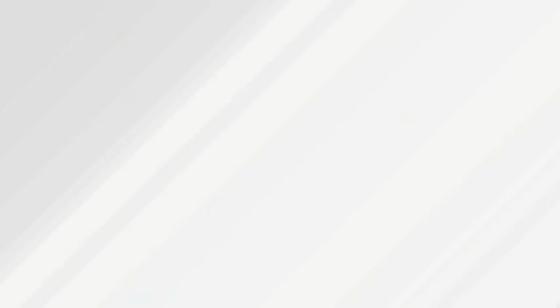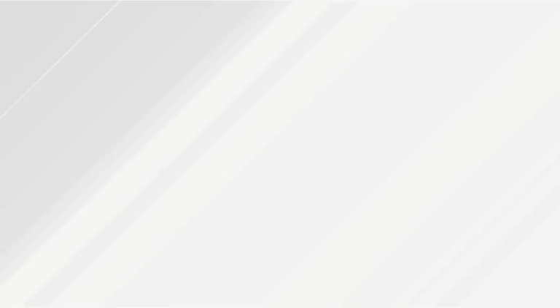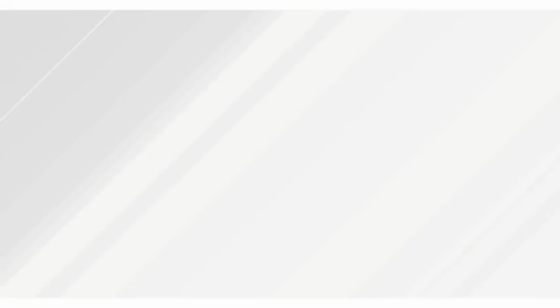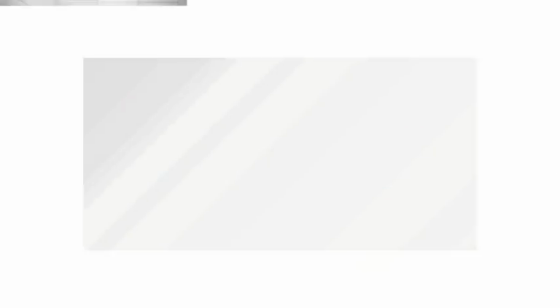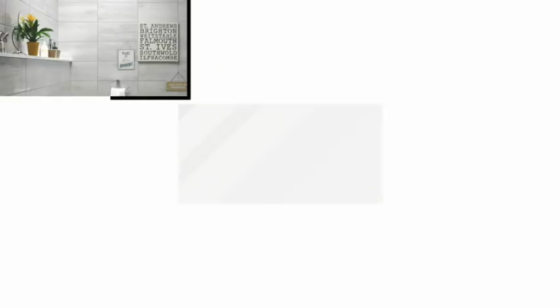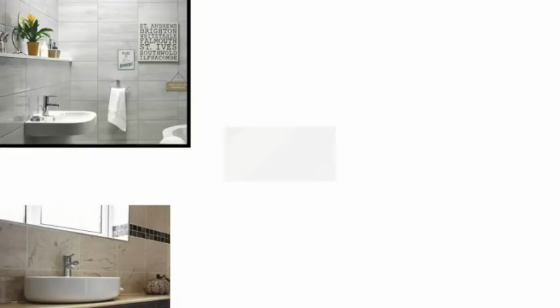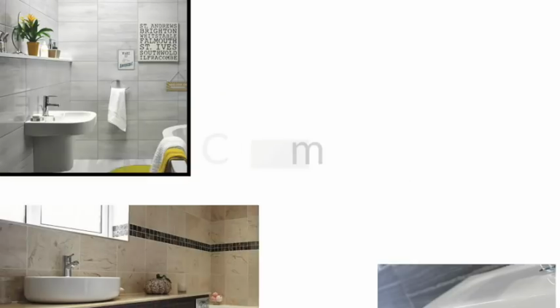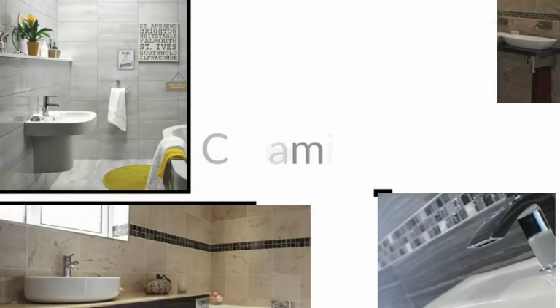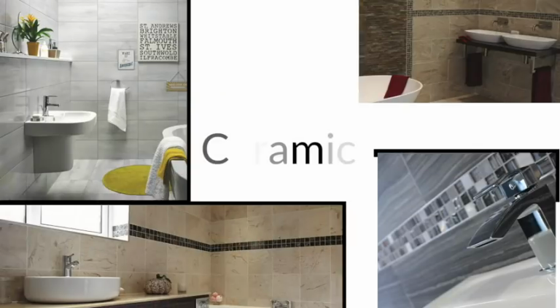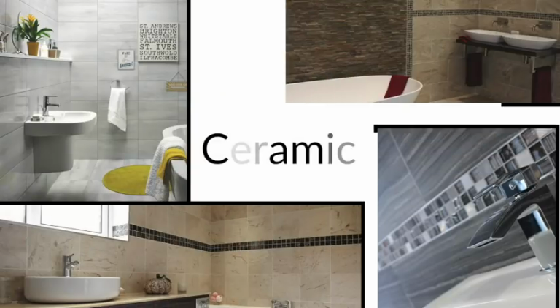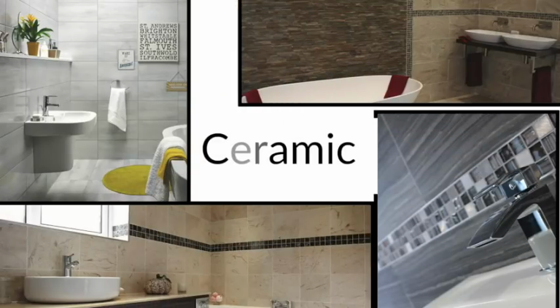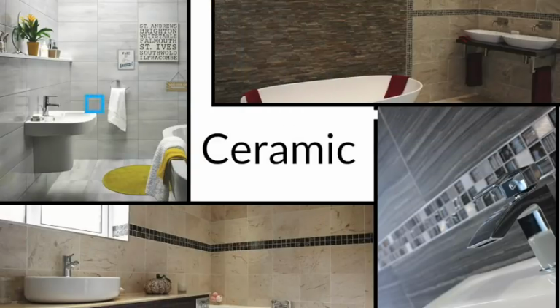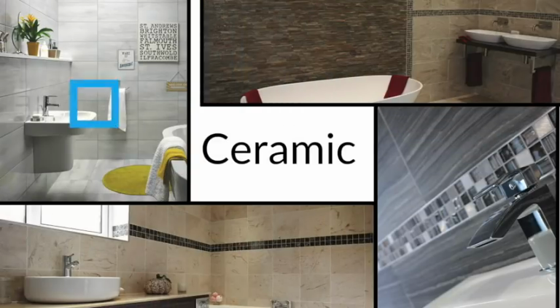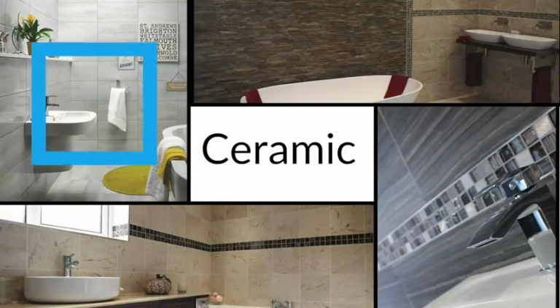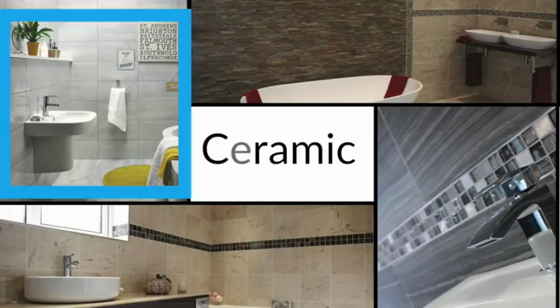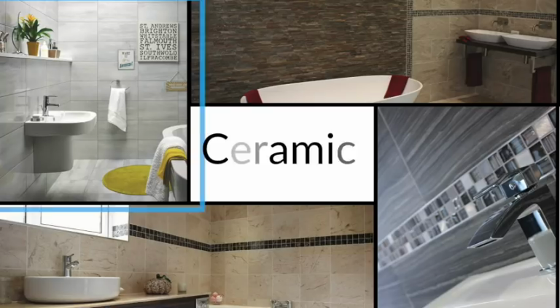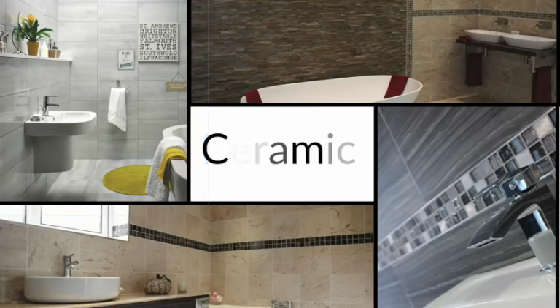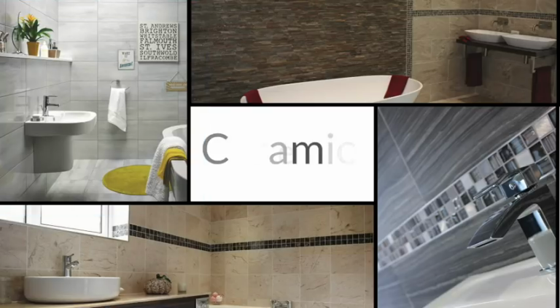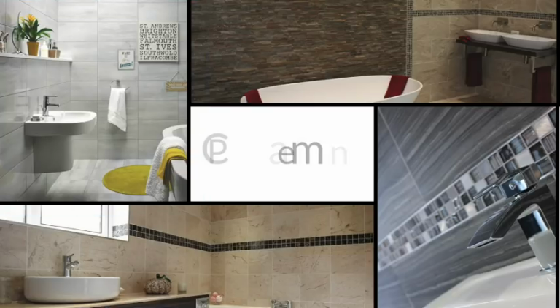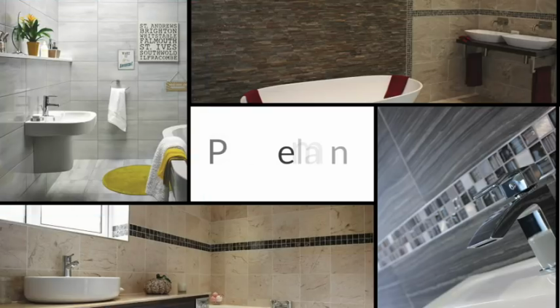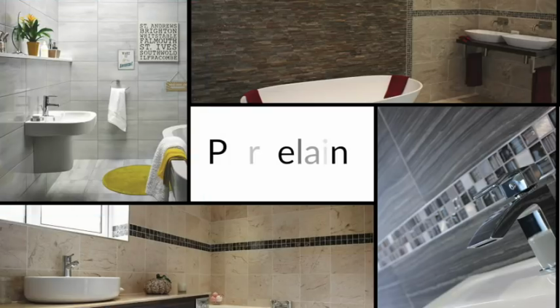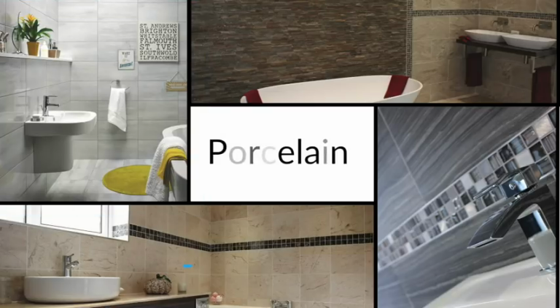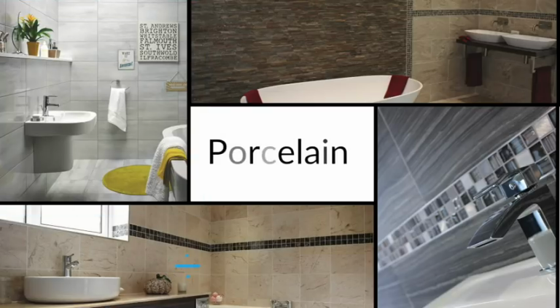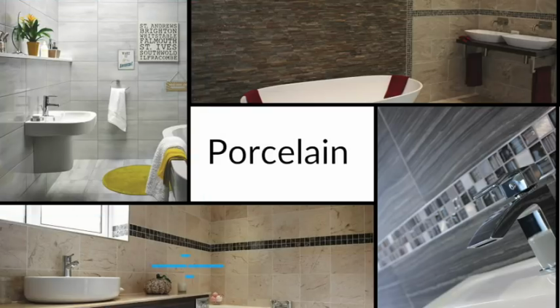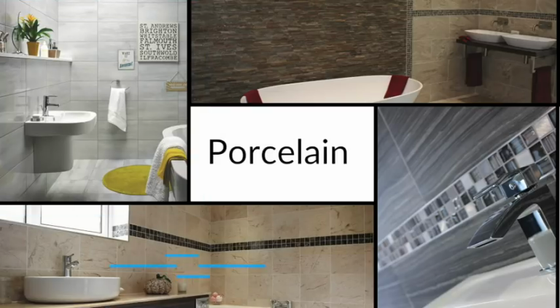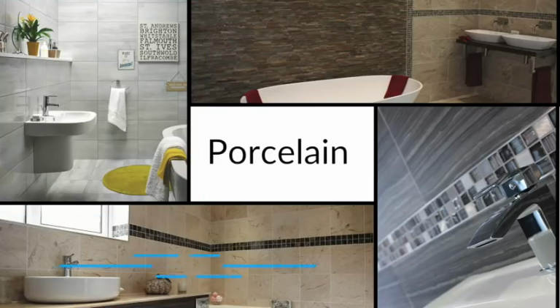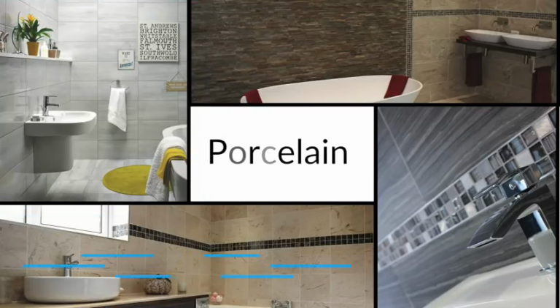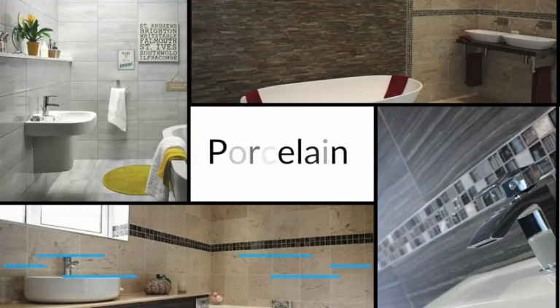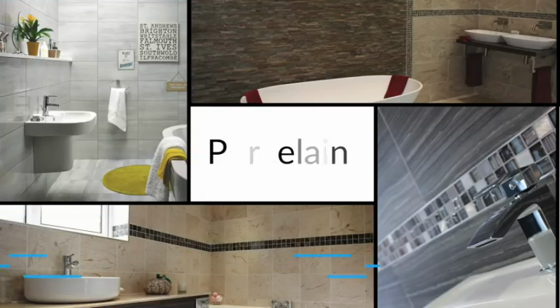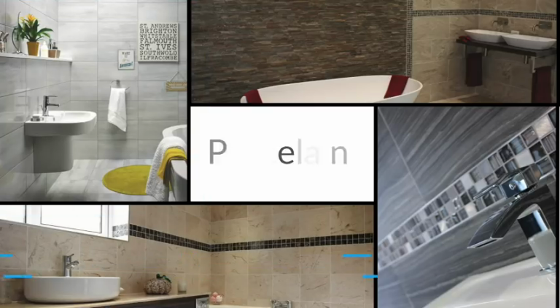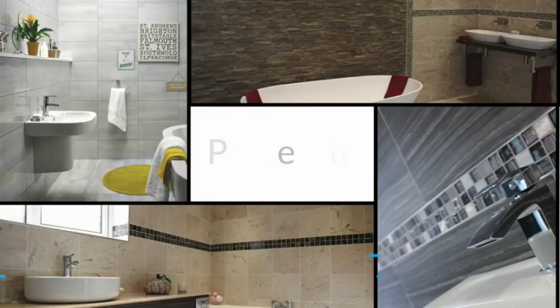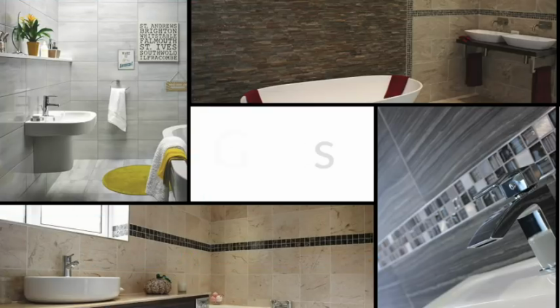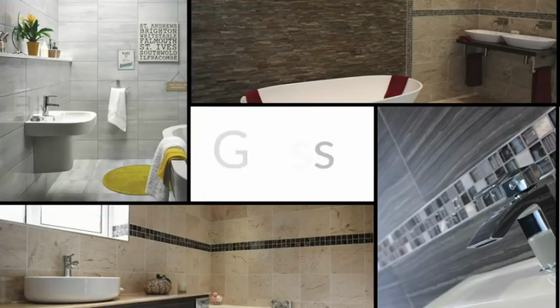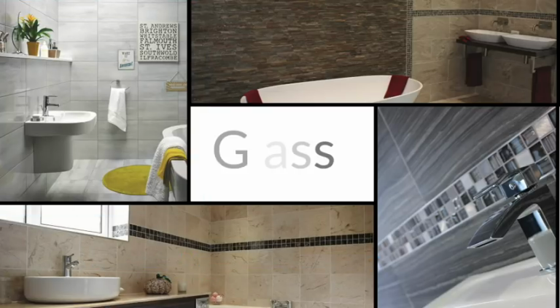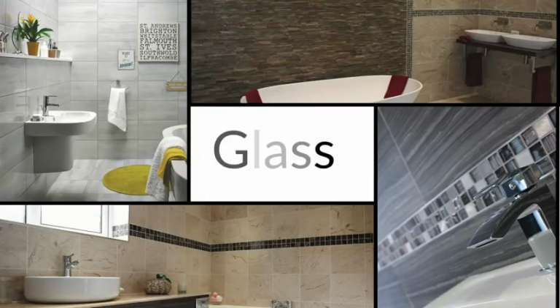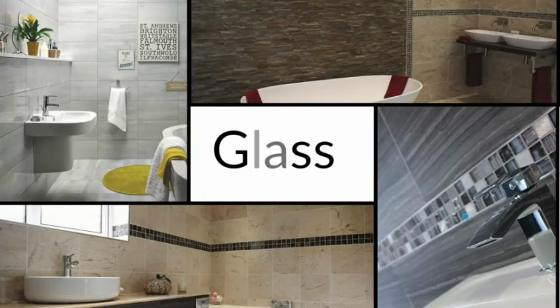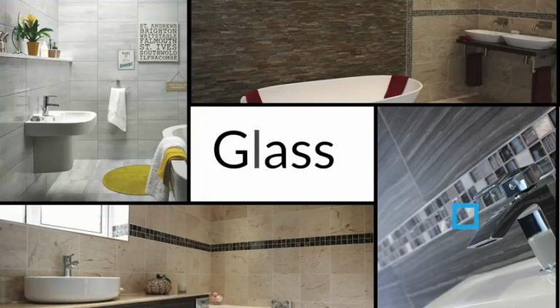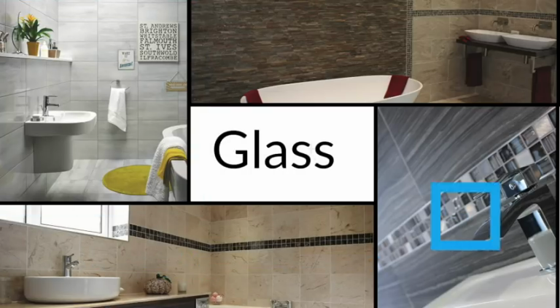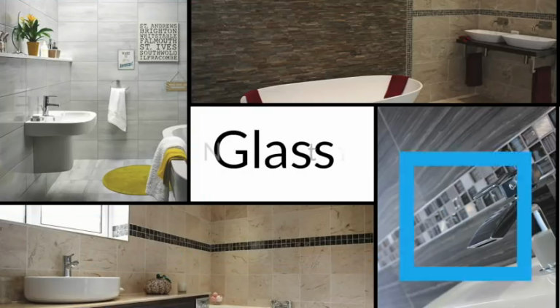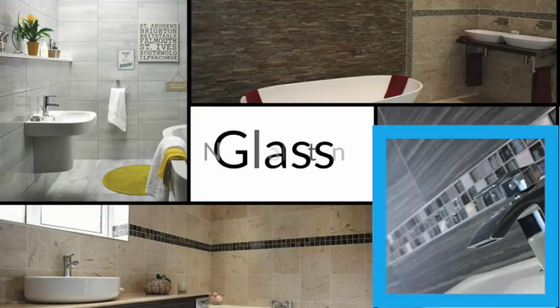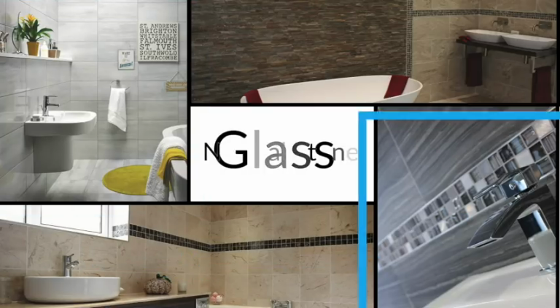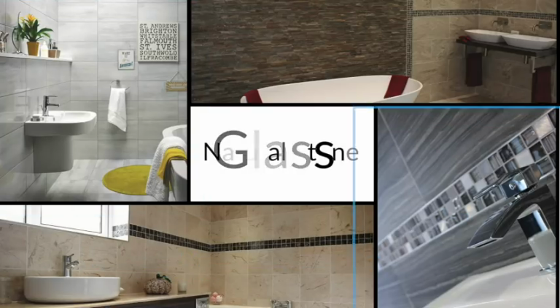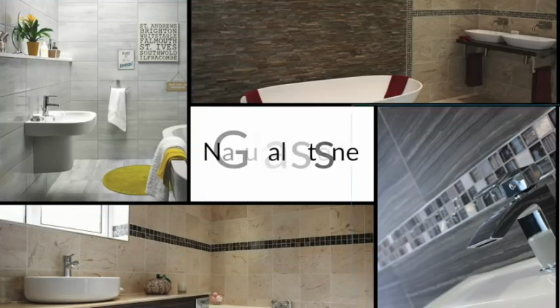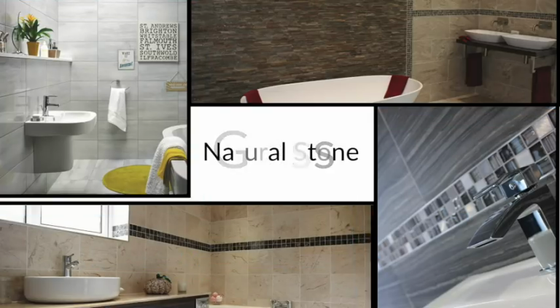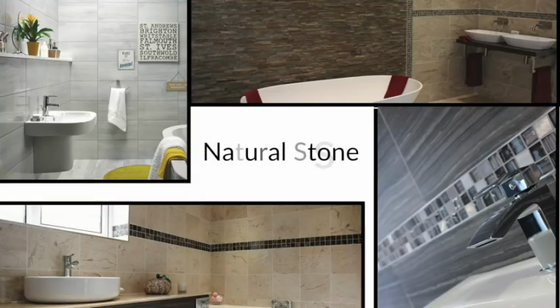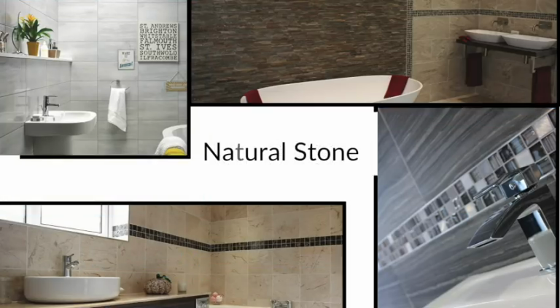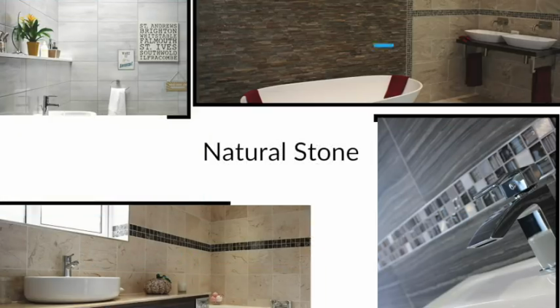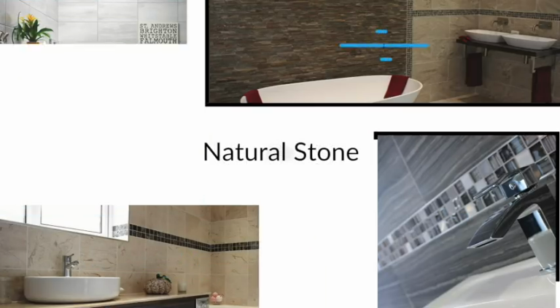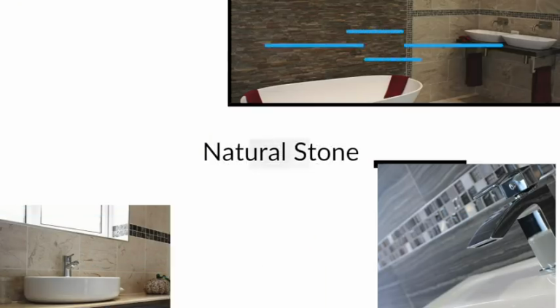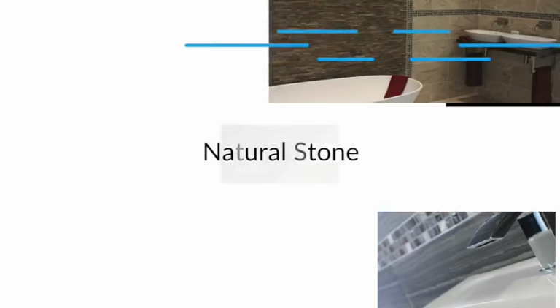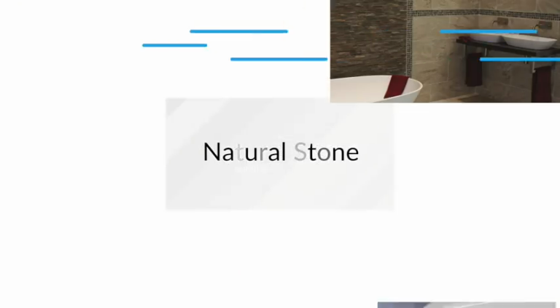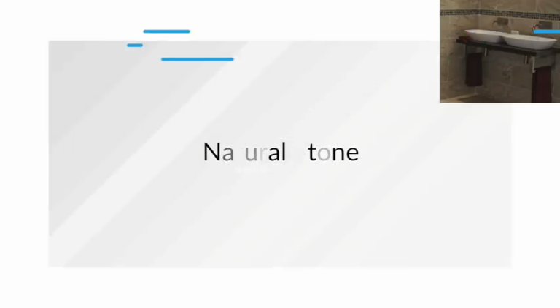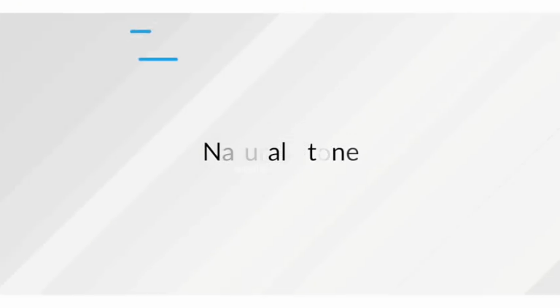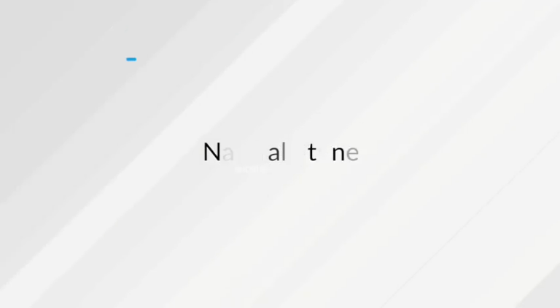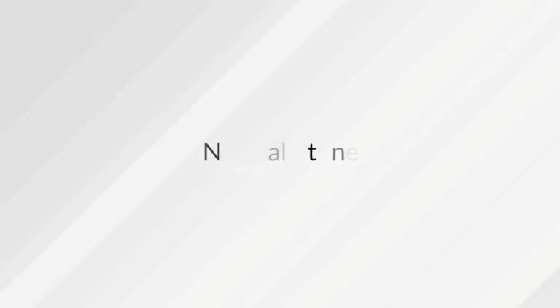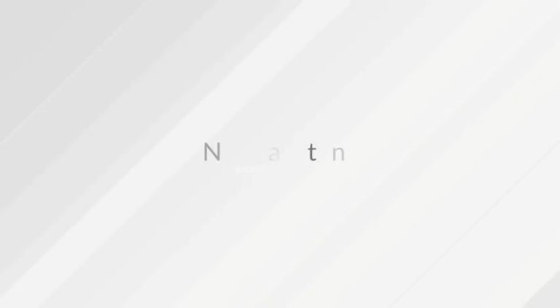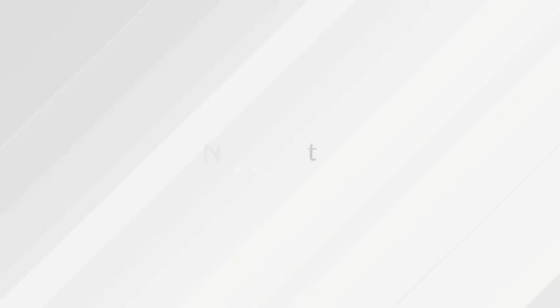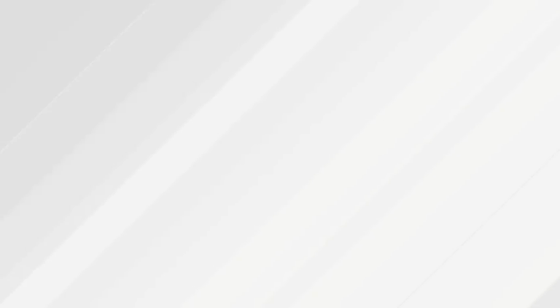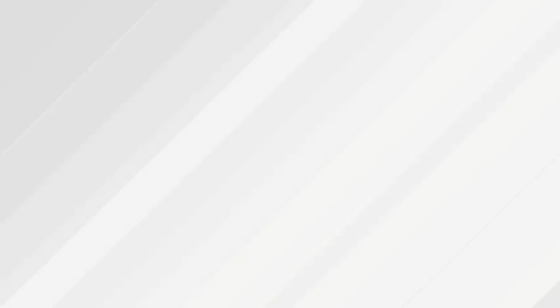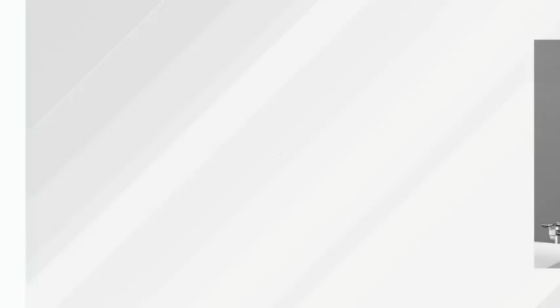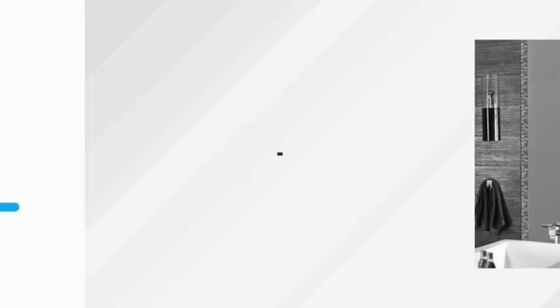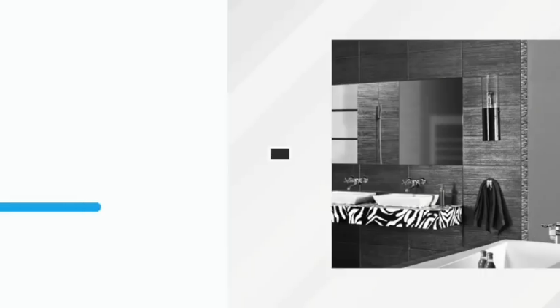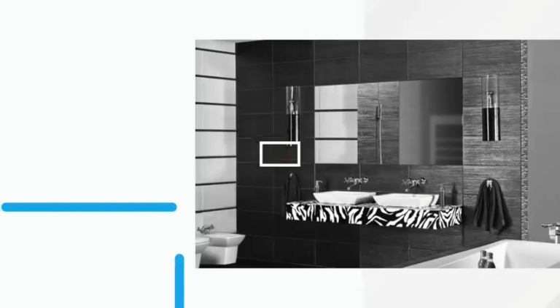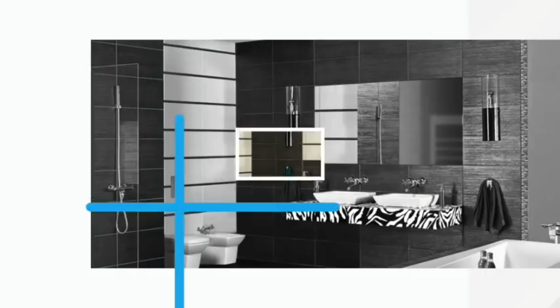Choose from tiles in ceramic, porcelain, glass and natural stone, to create your perfect look.